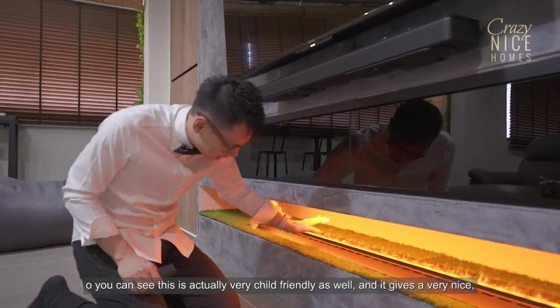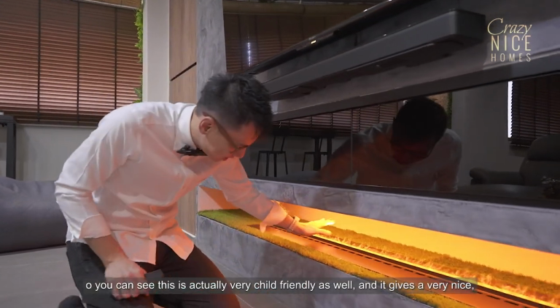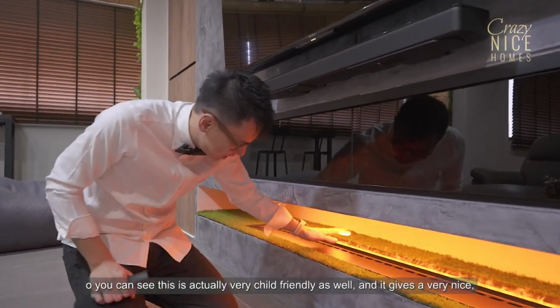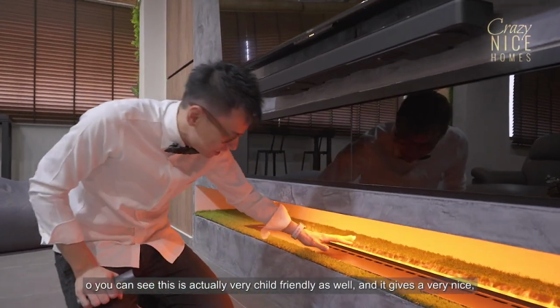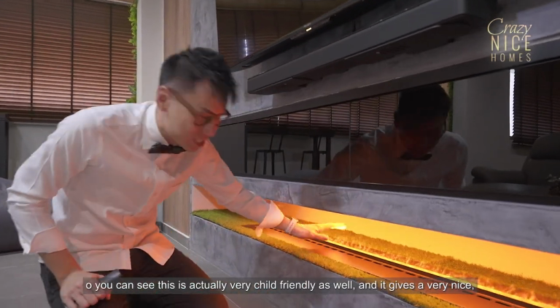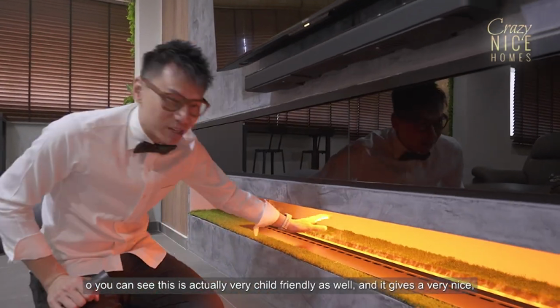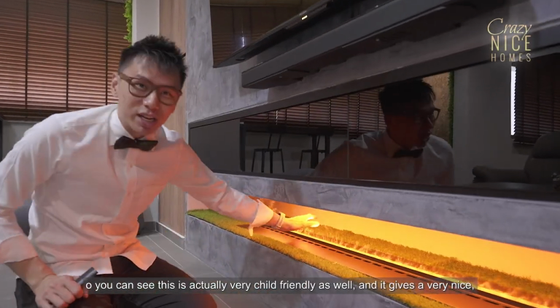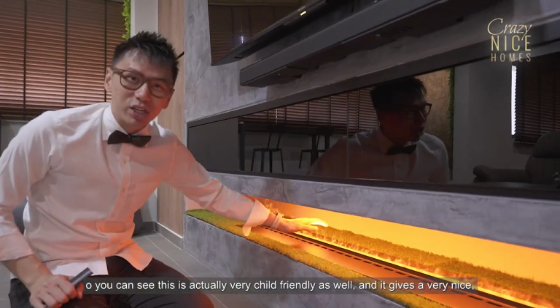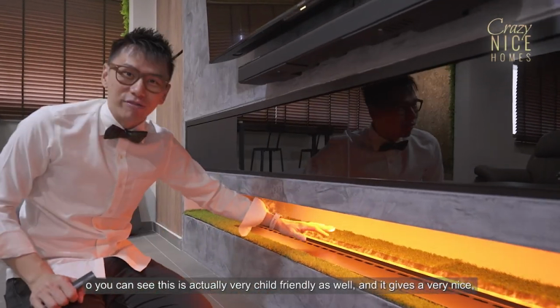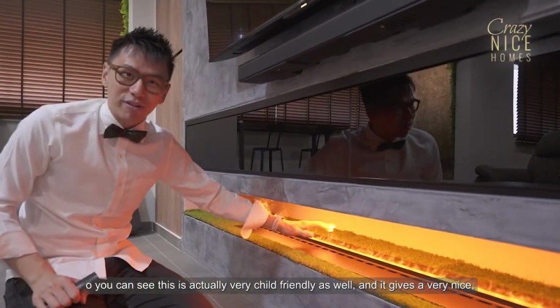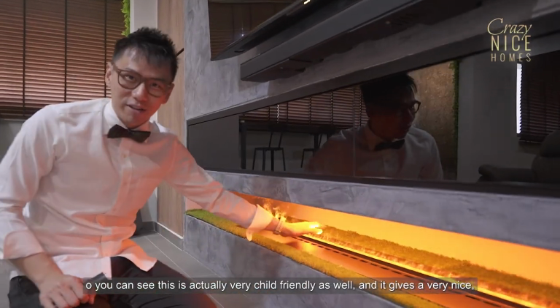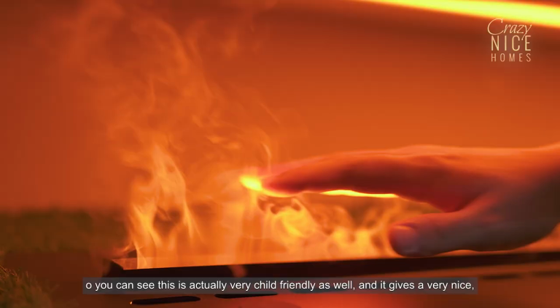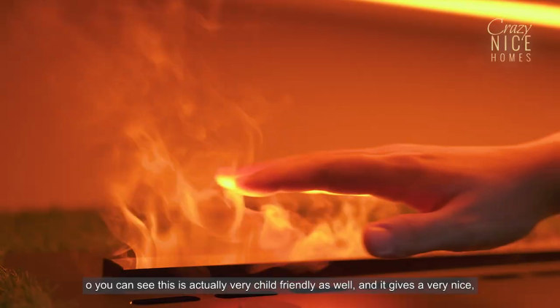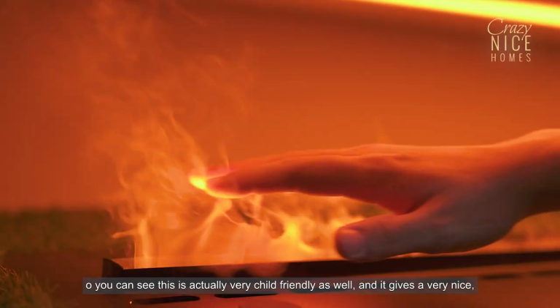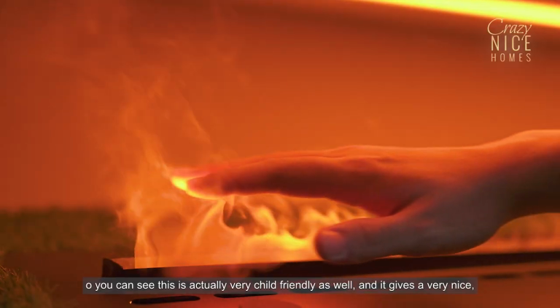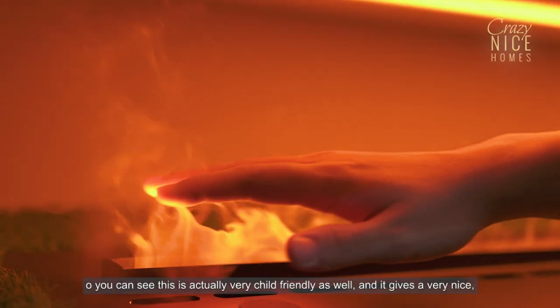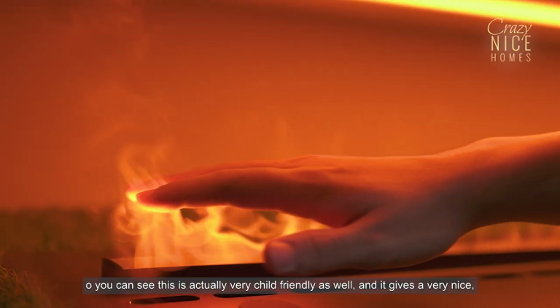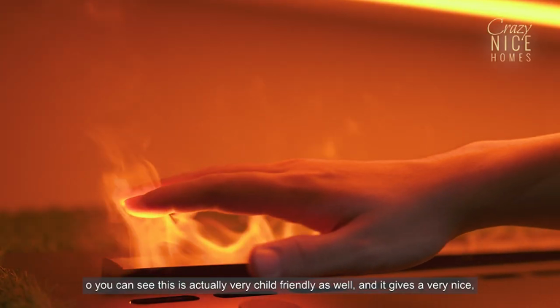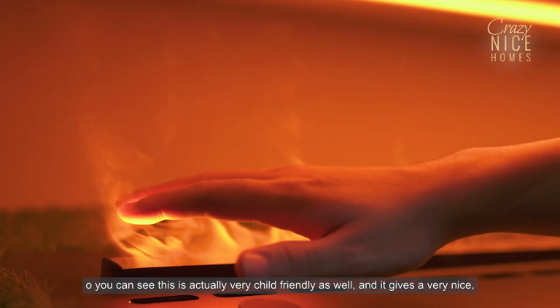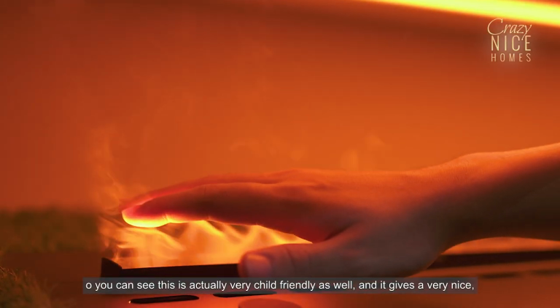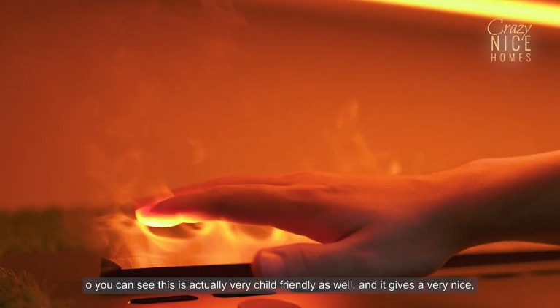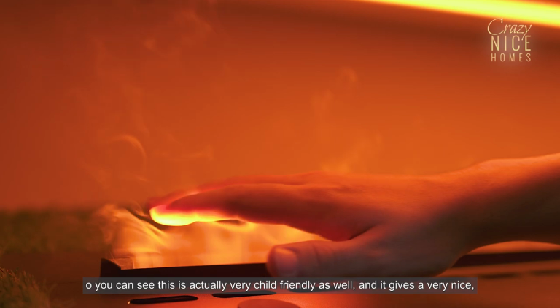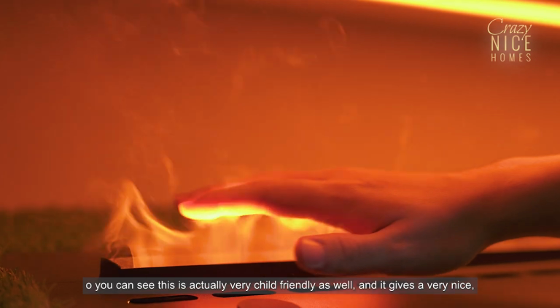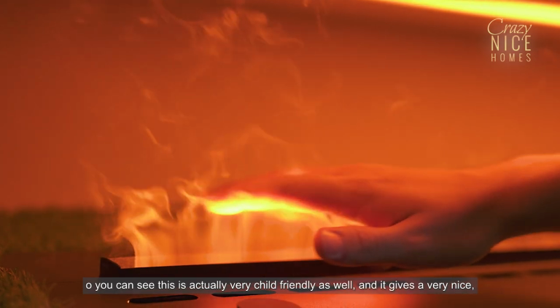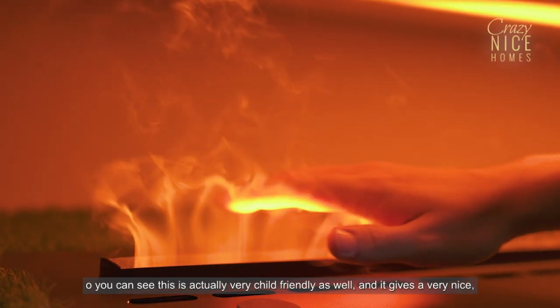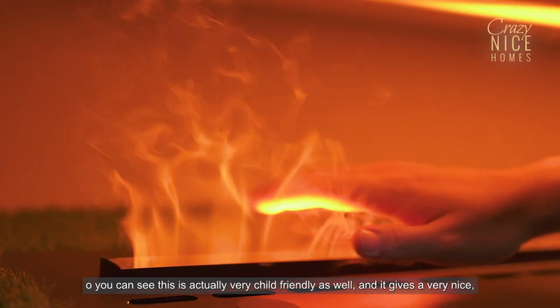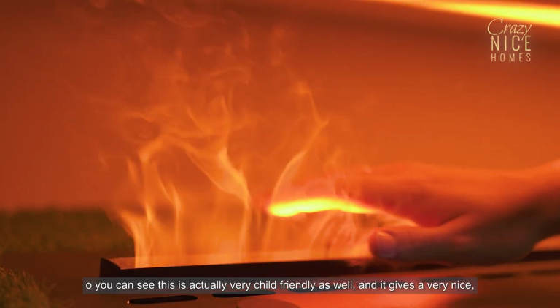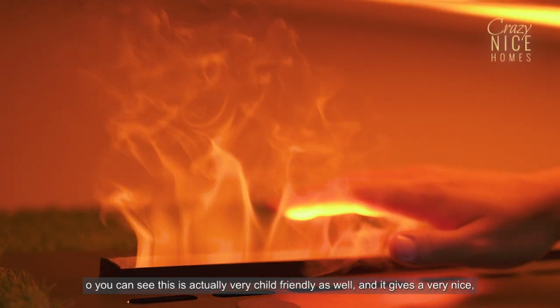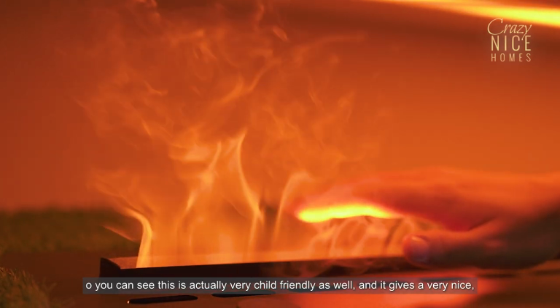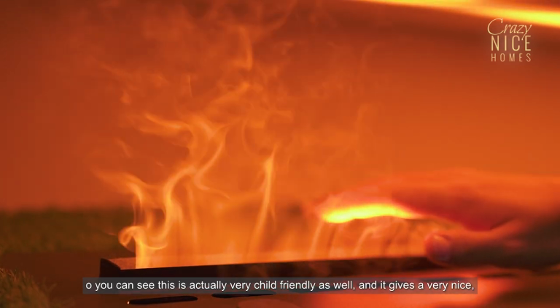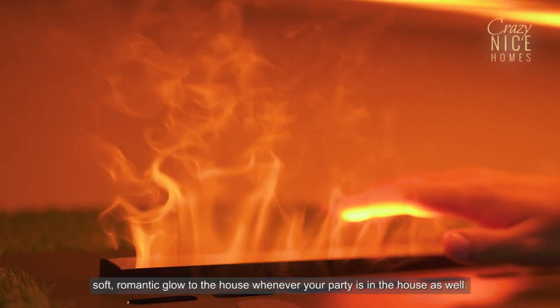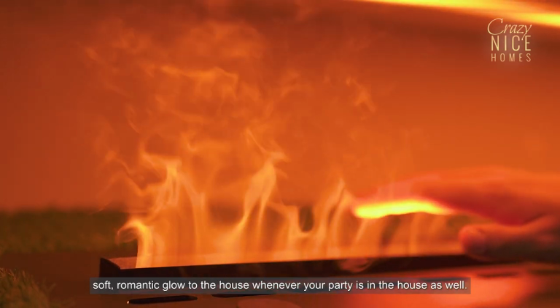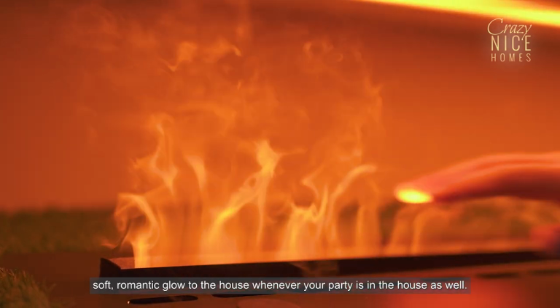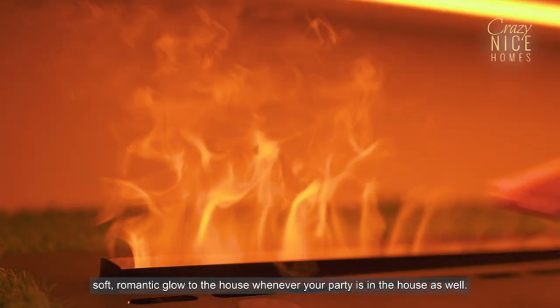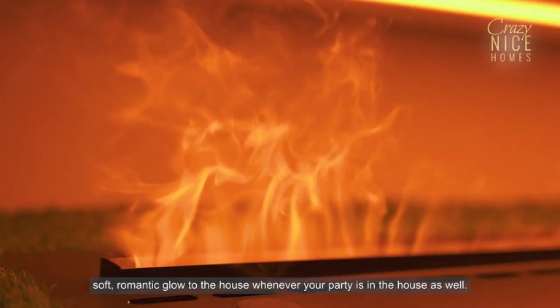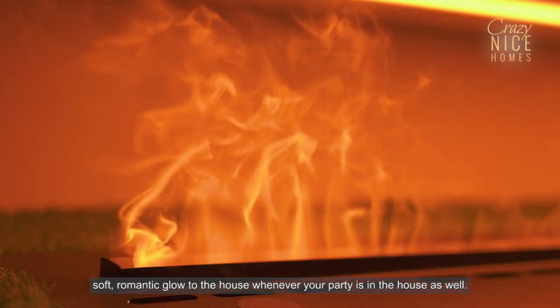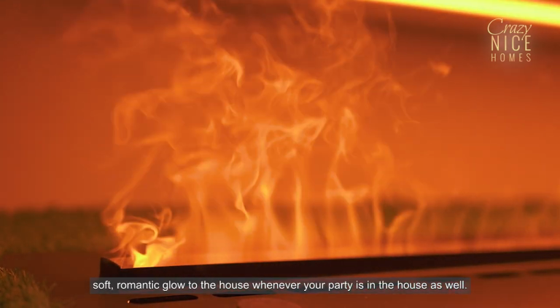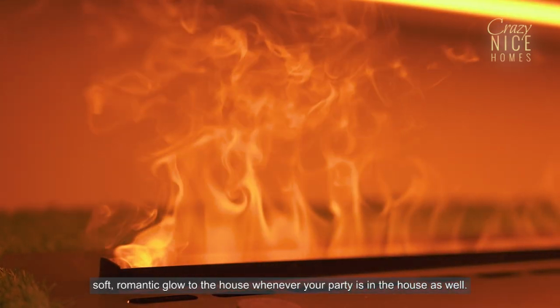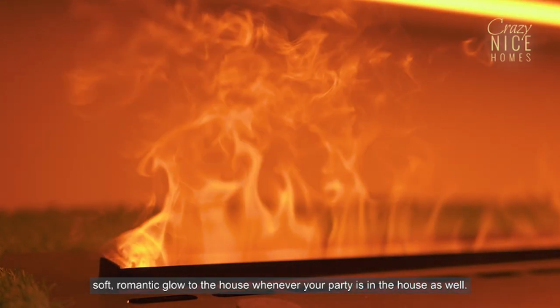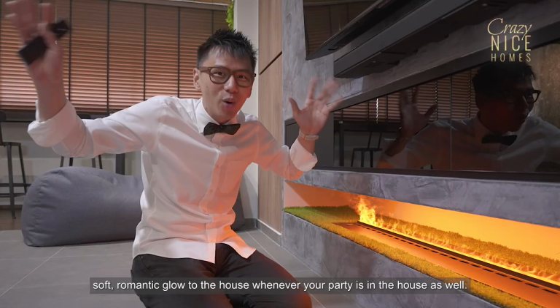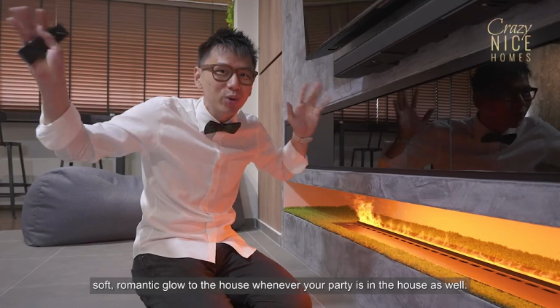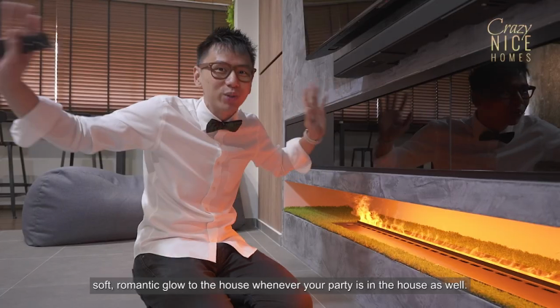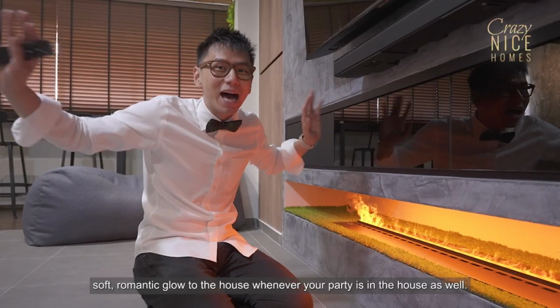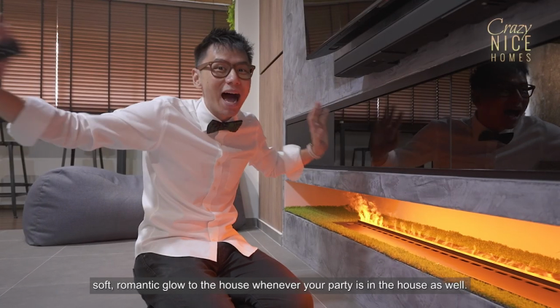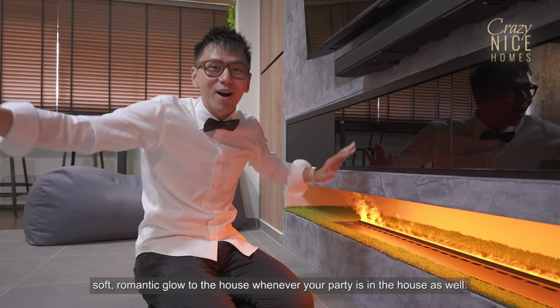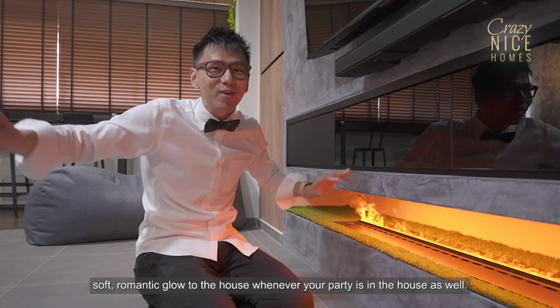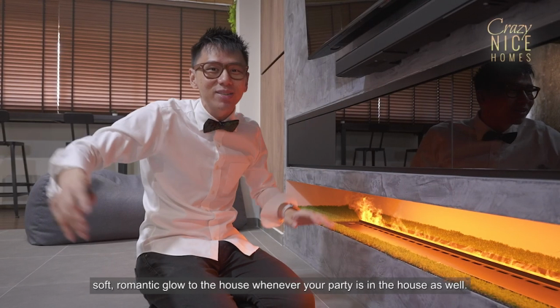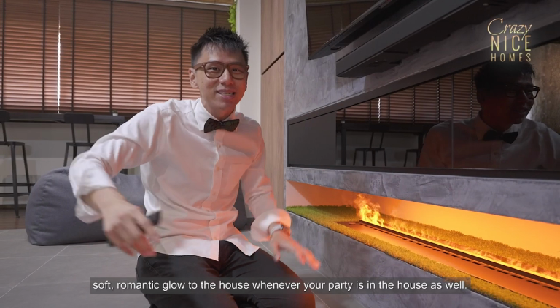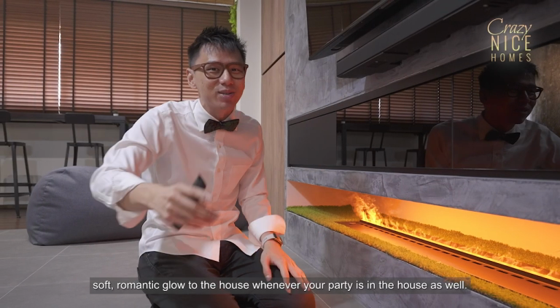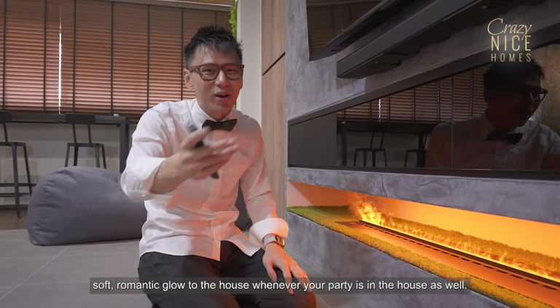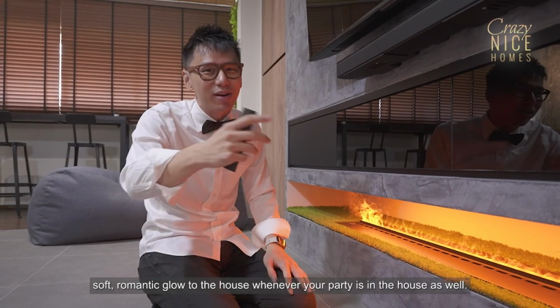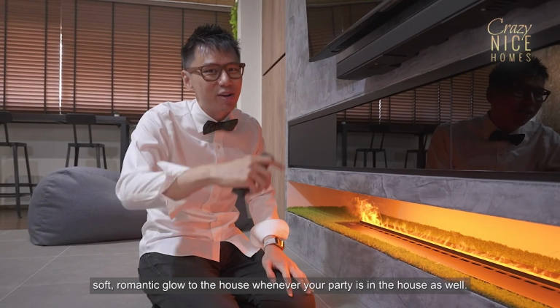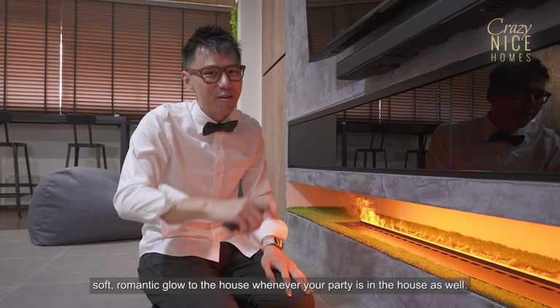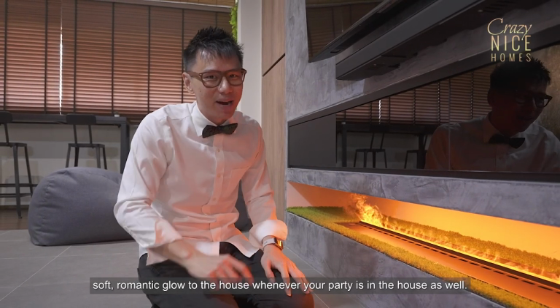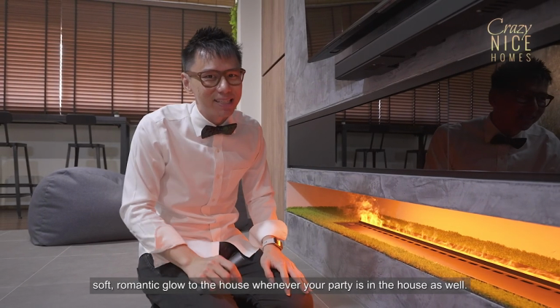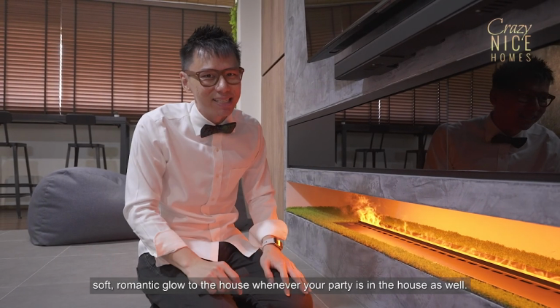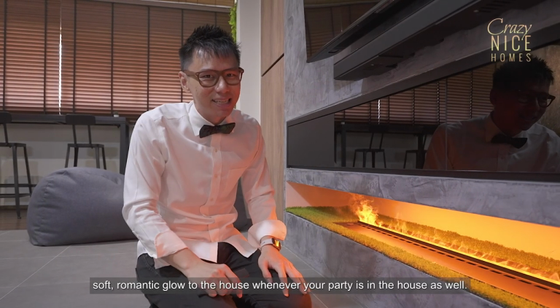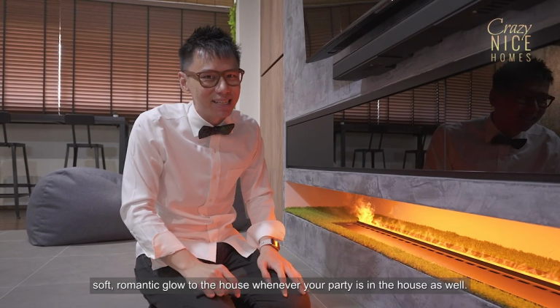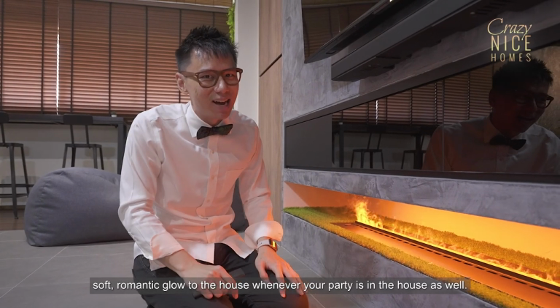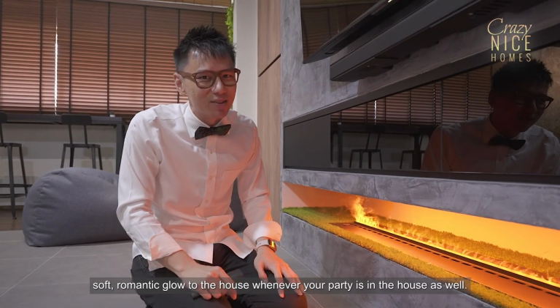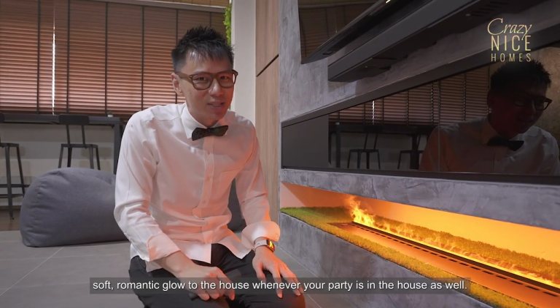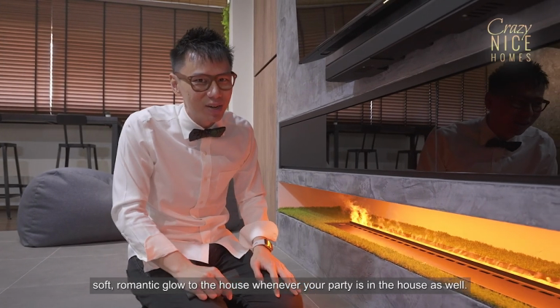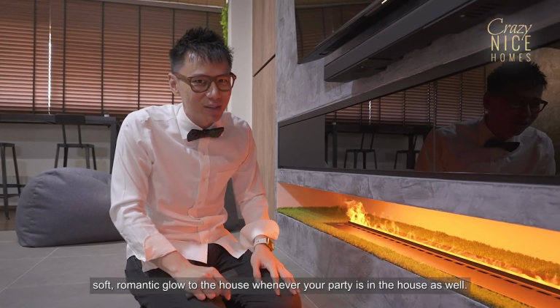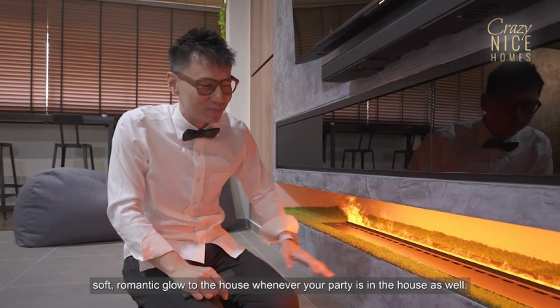You can see this is actually very child-friendly as well, and it gives a very nice sort of romantic glow to the house whenever your party is in the house.